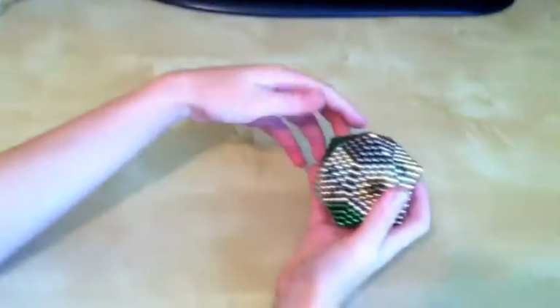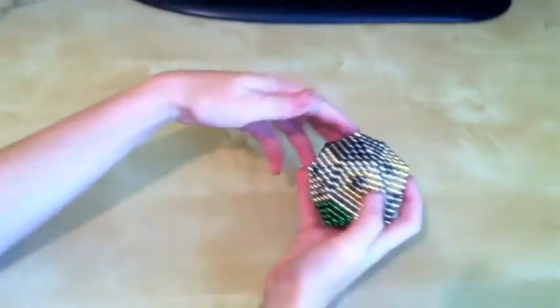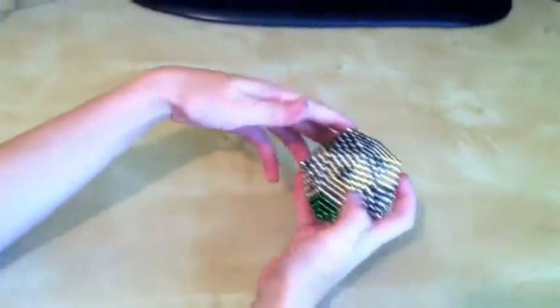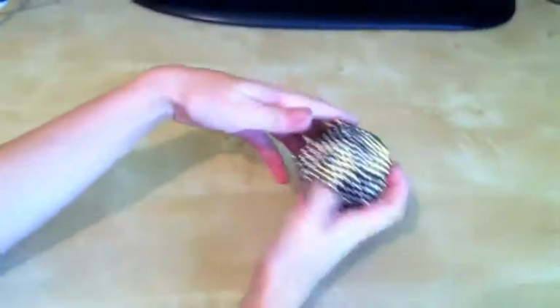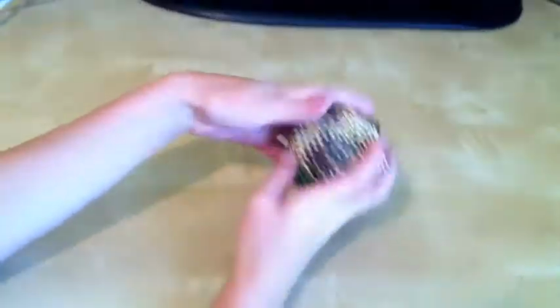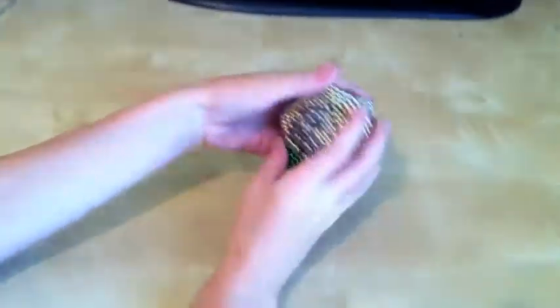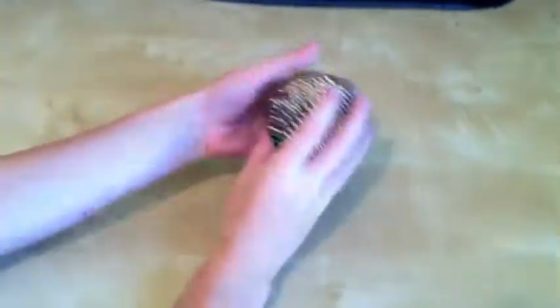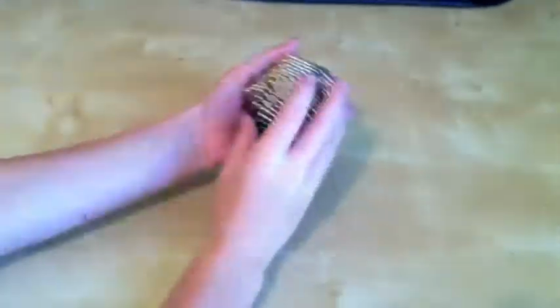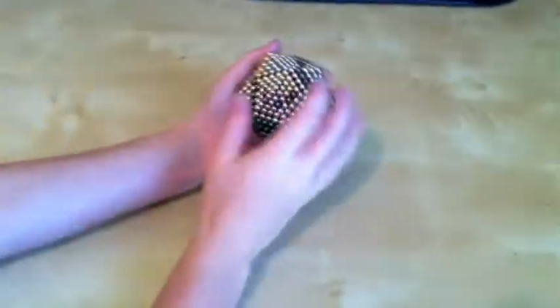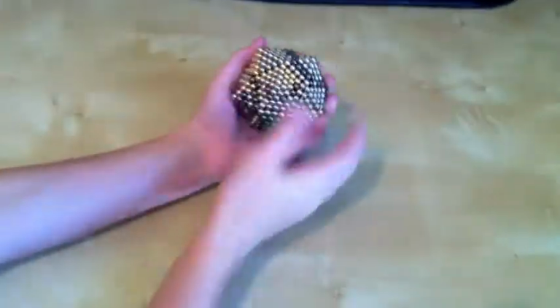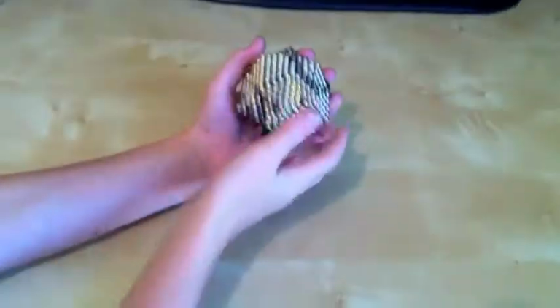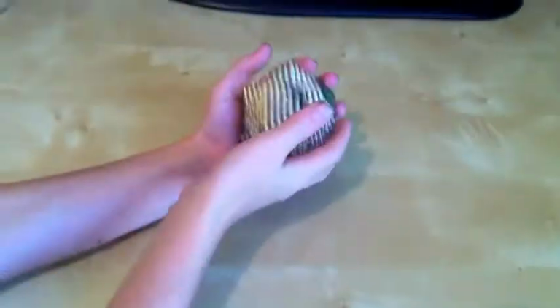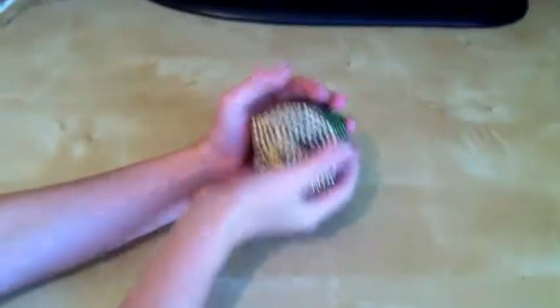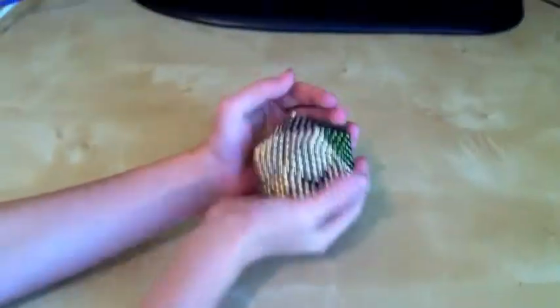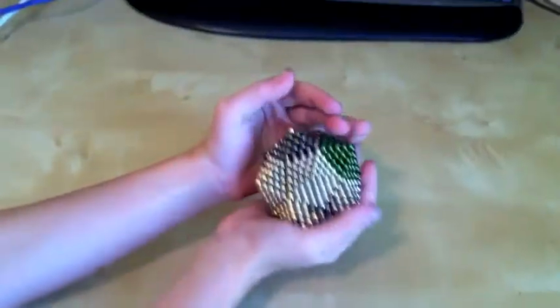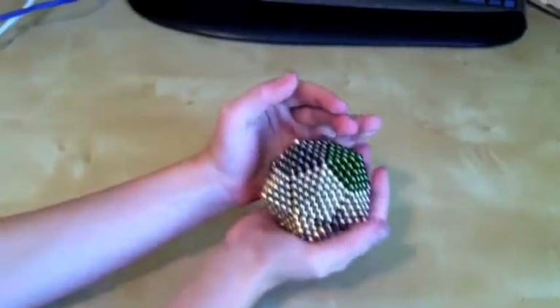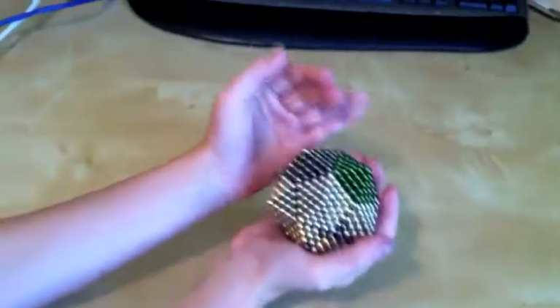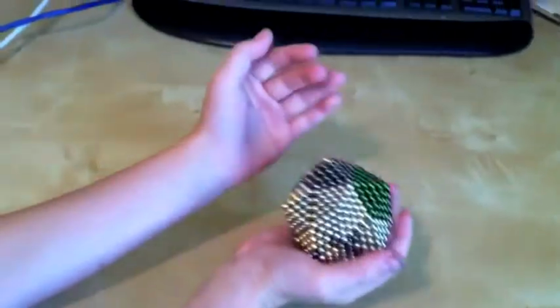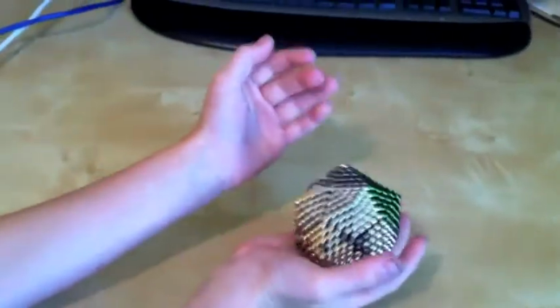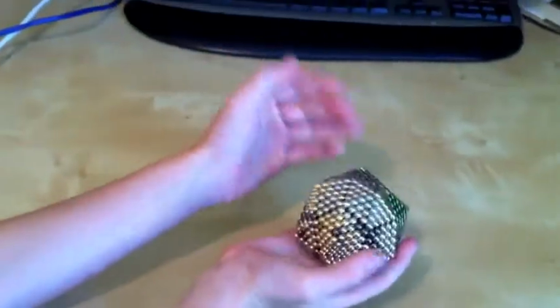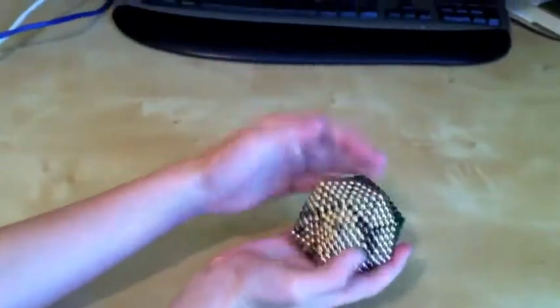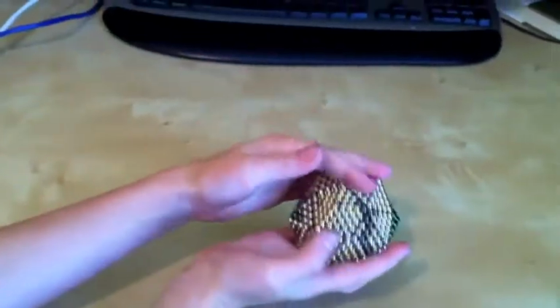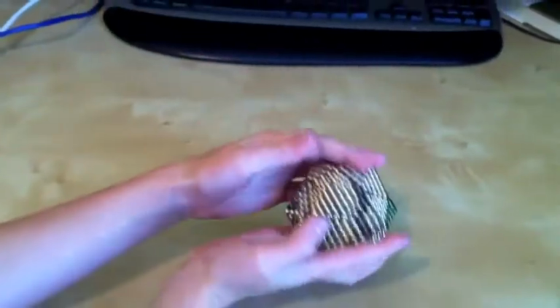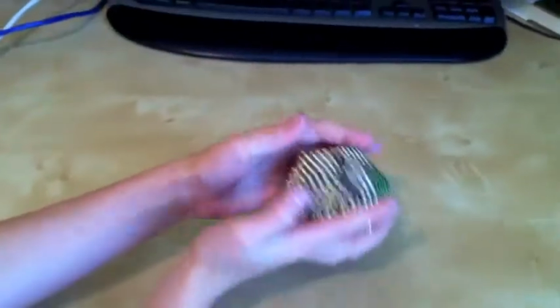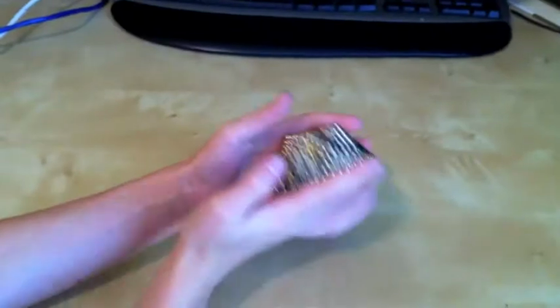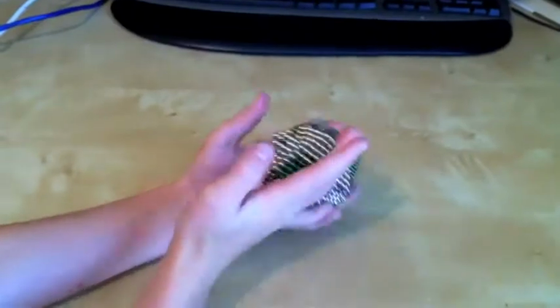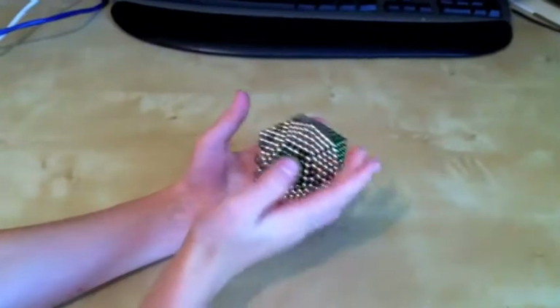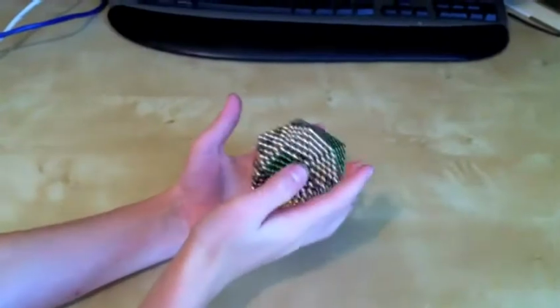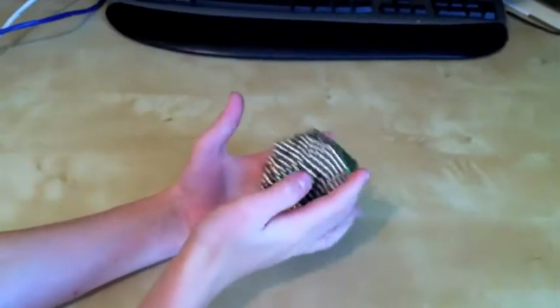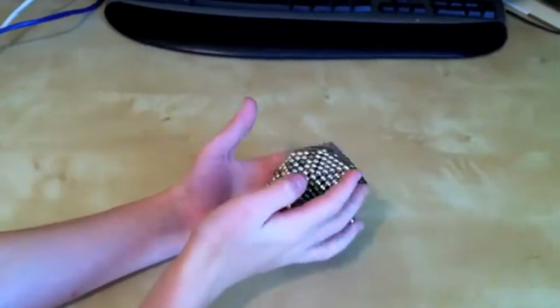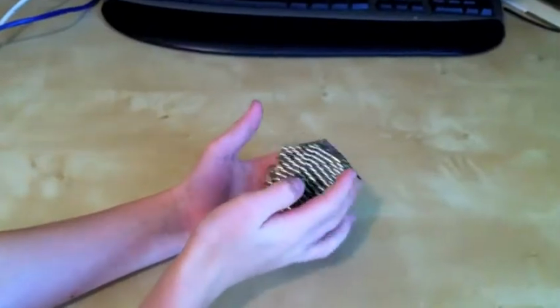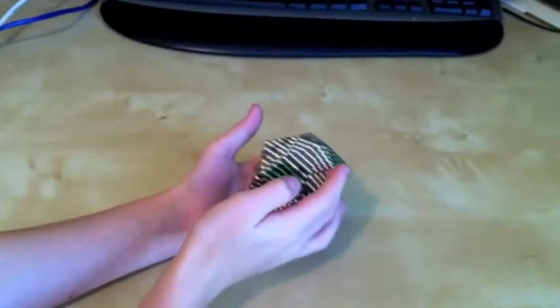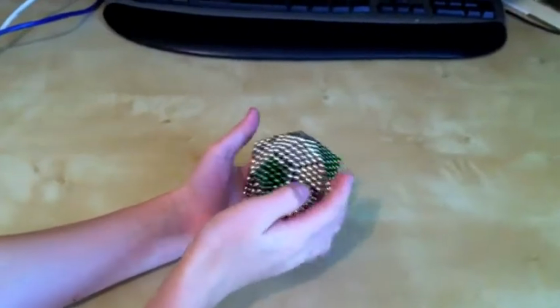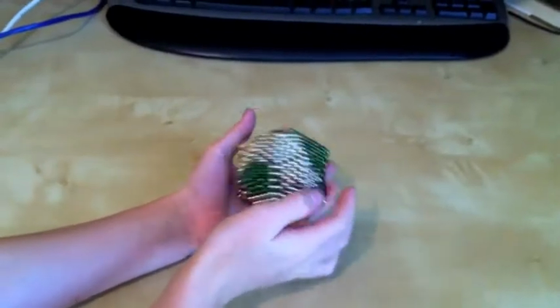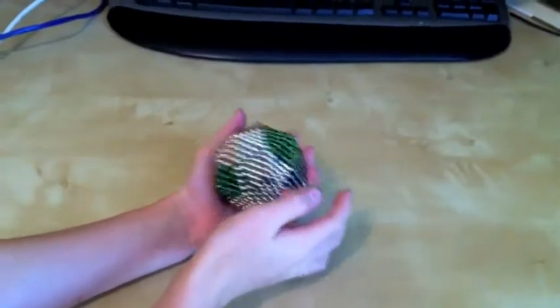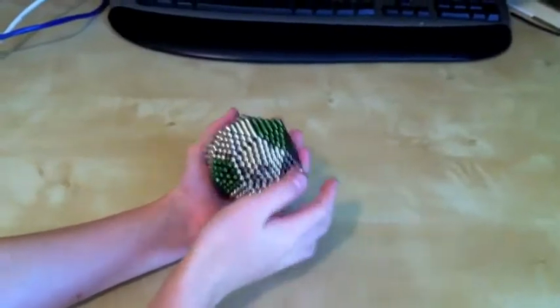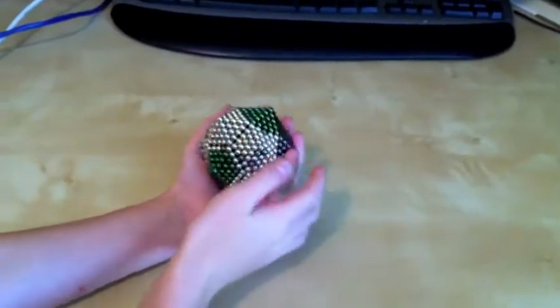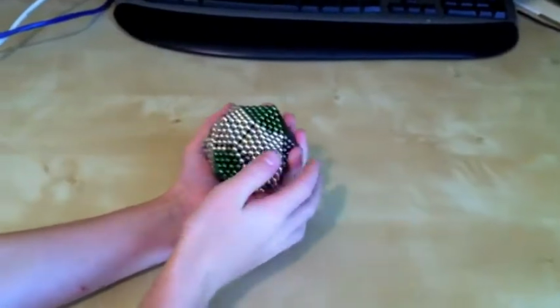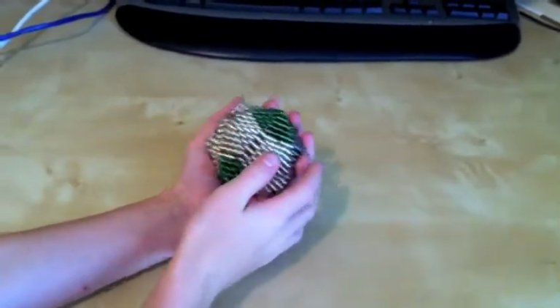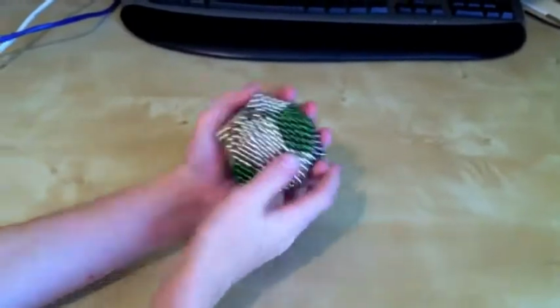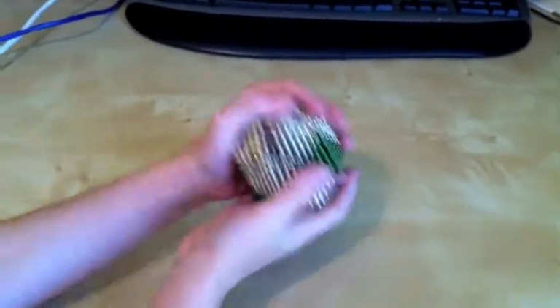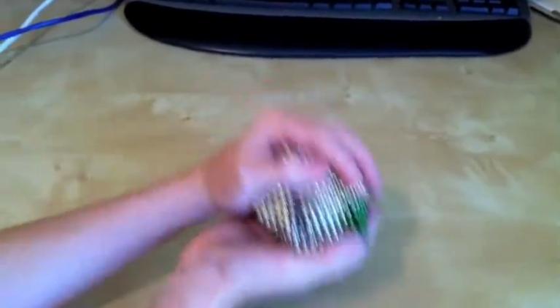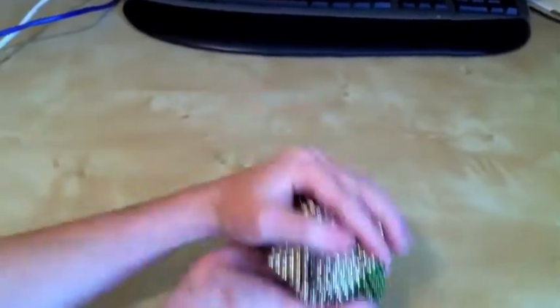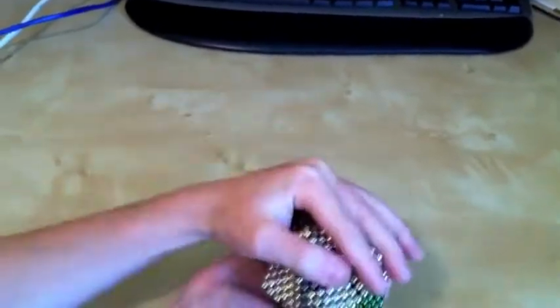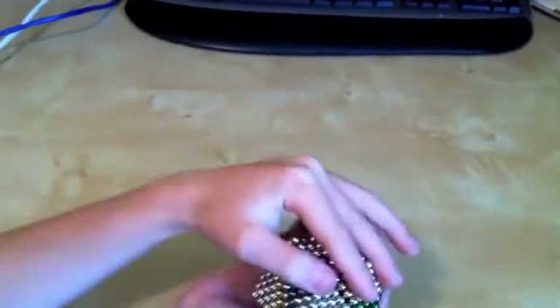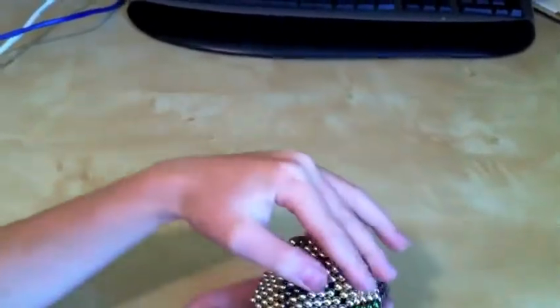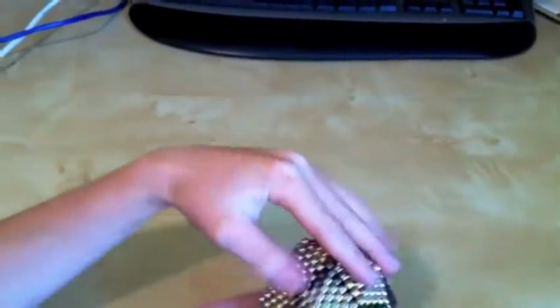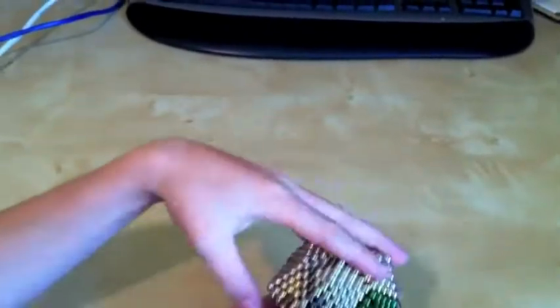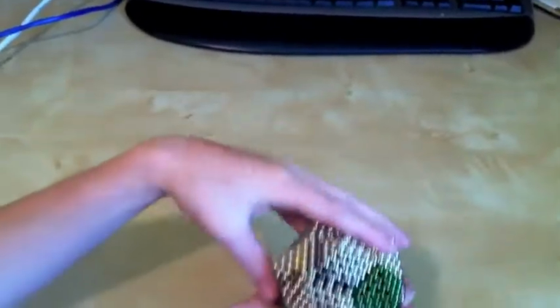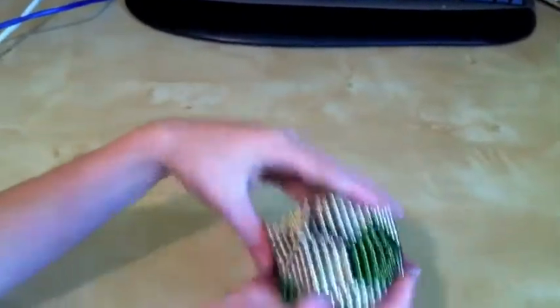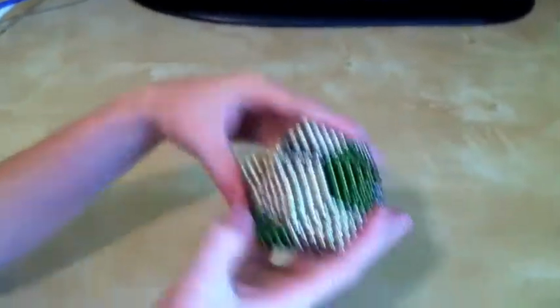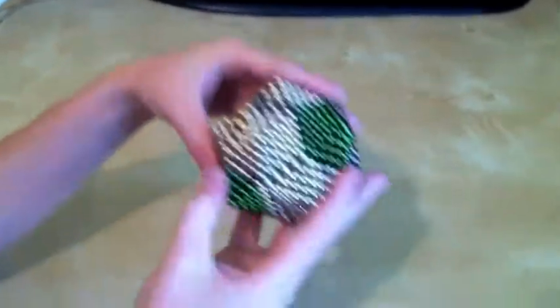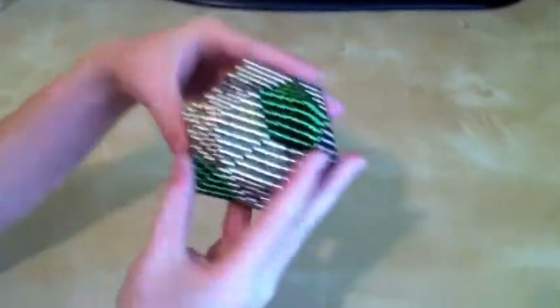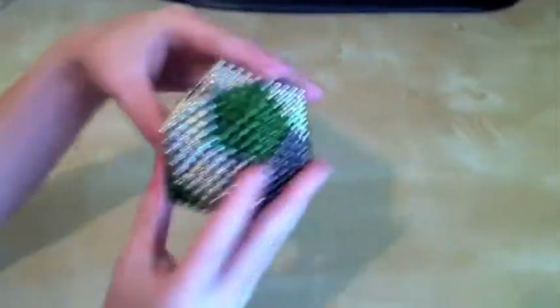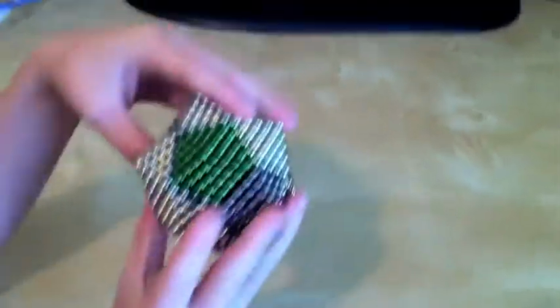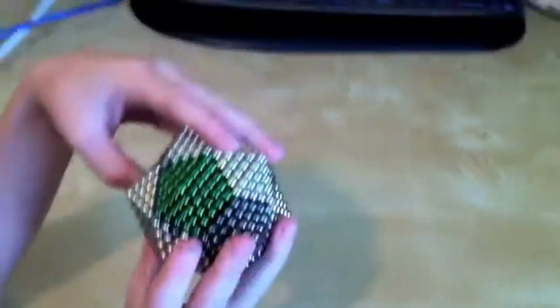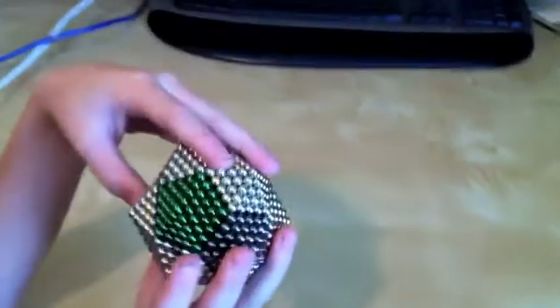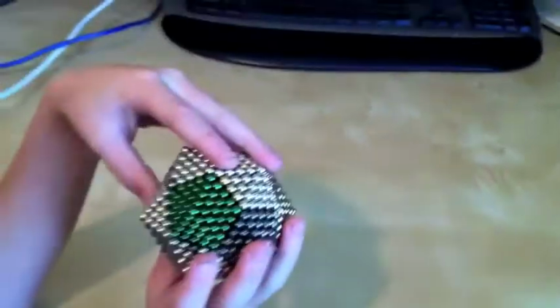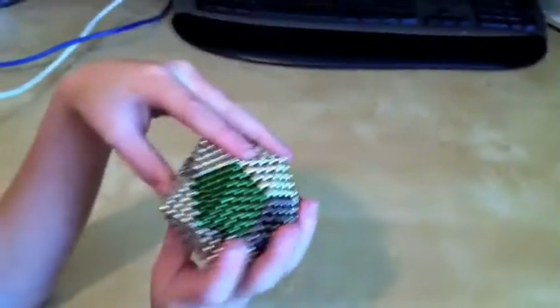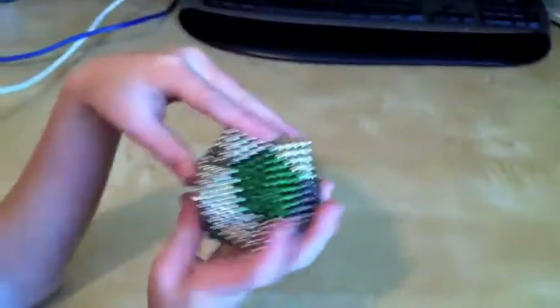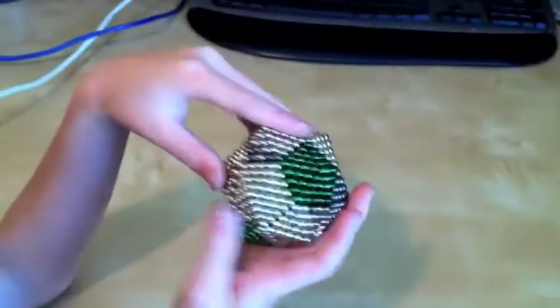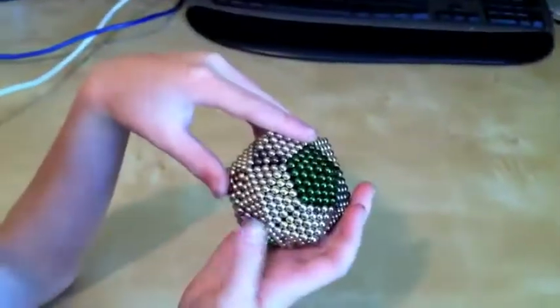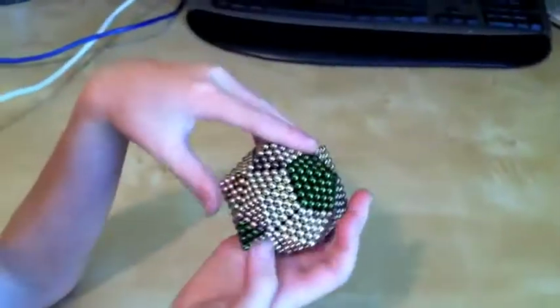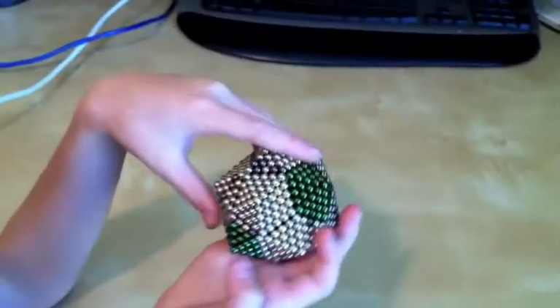There is our mega sphere. It weighs approximately one pound and four ounces.